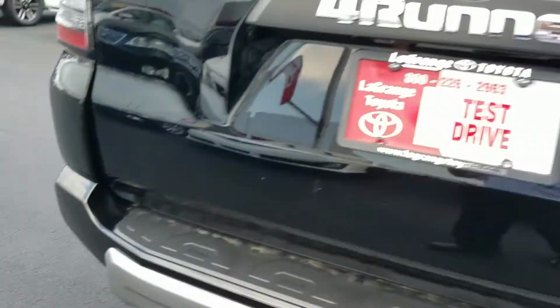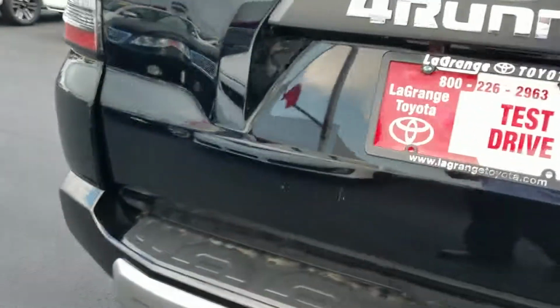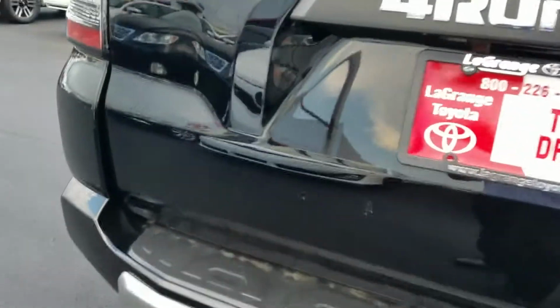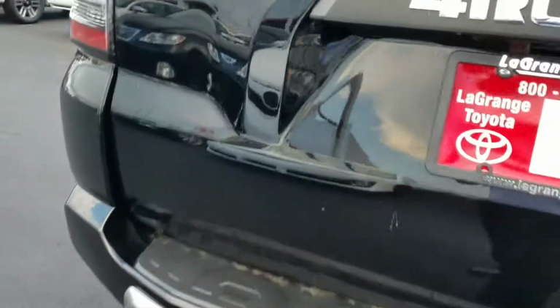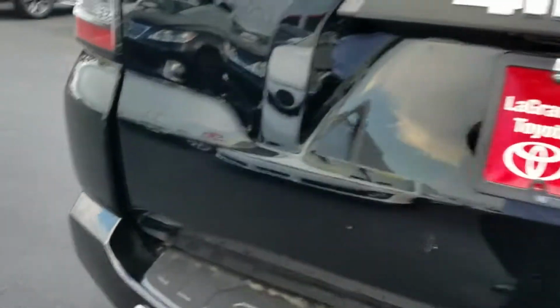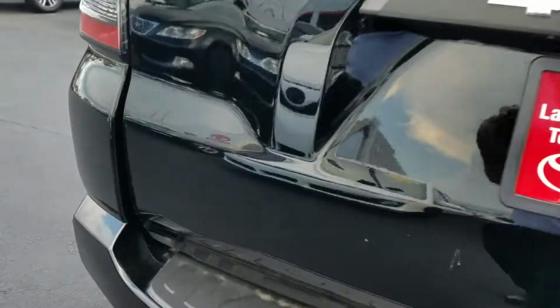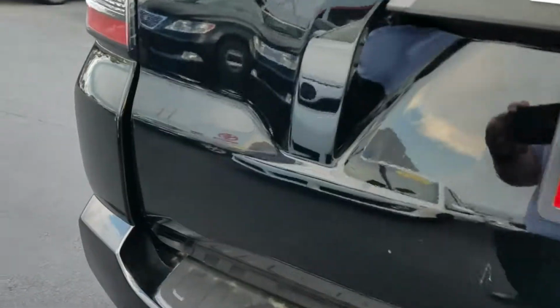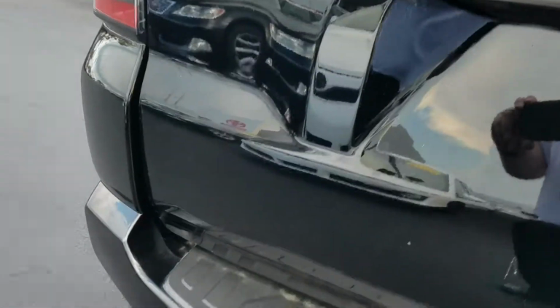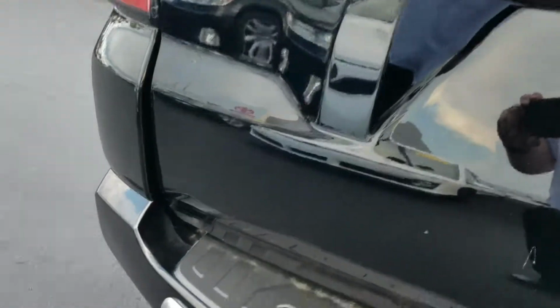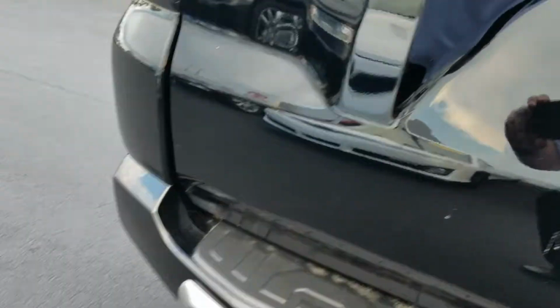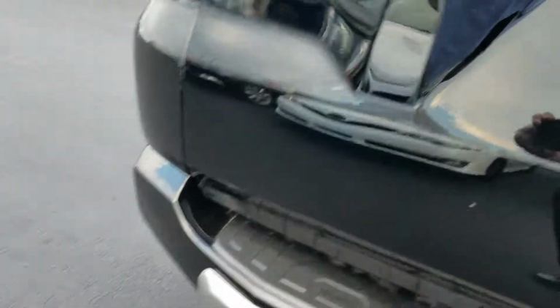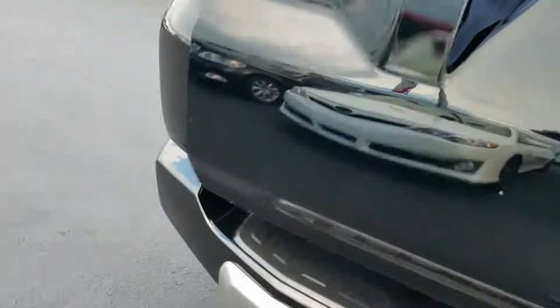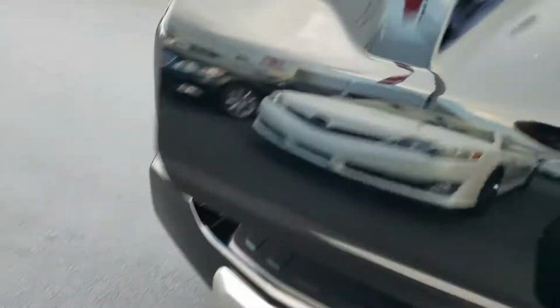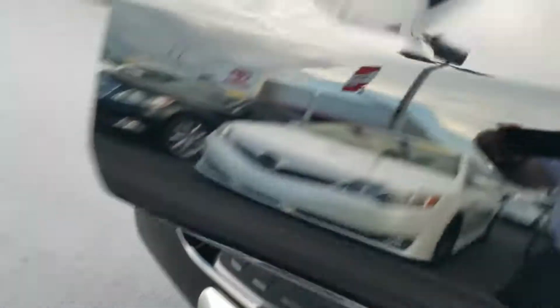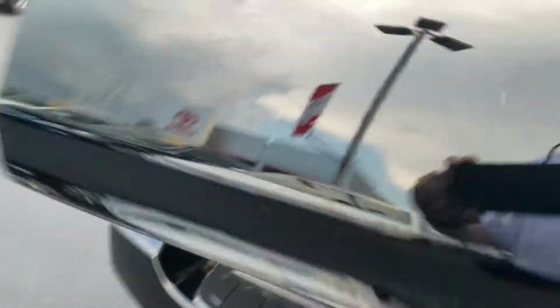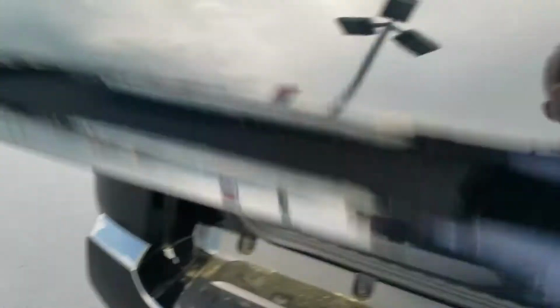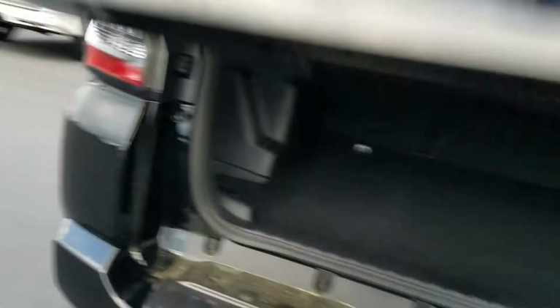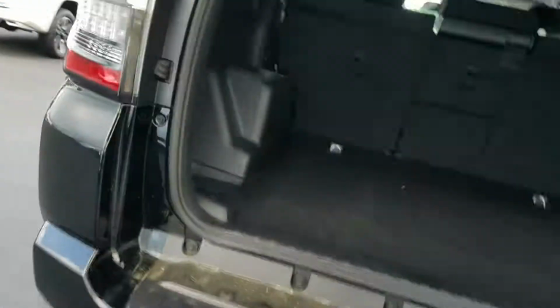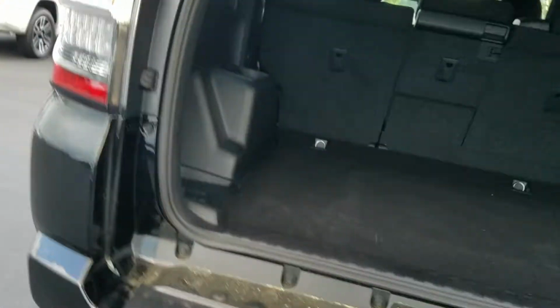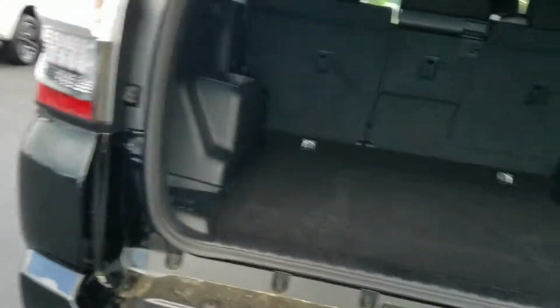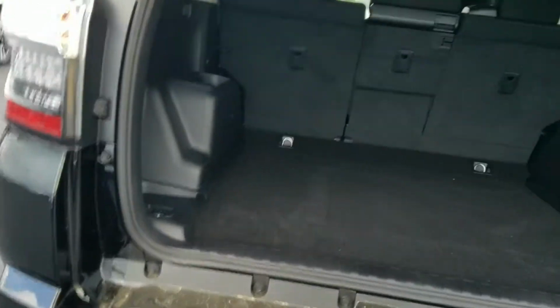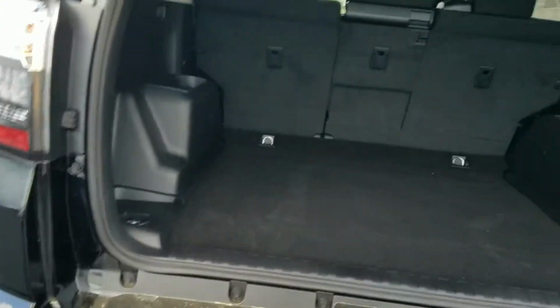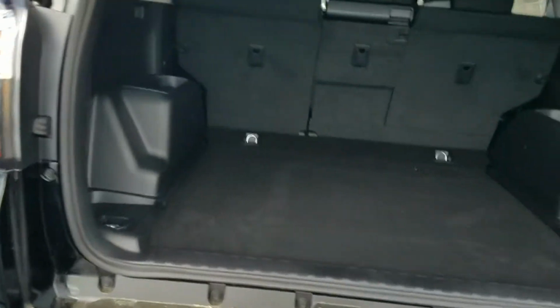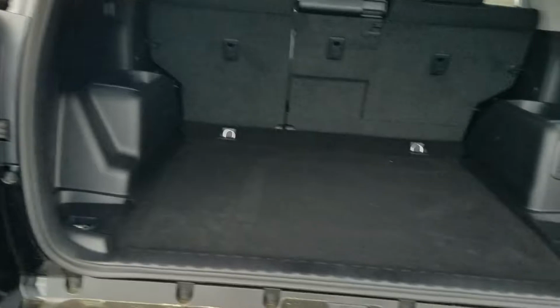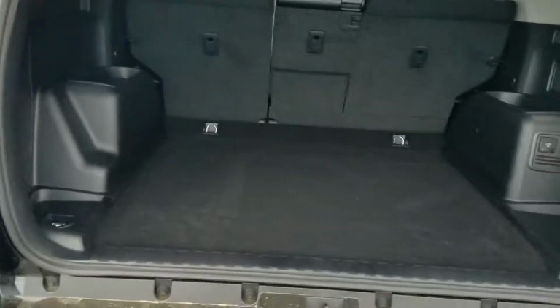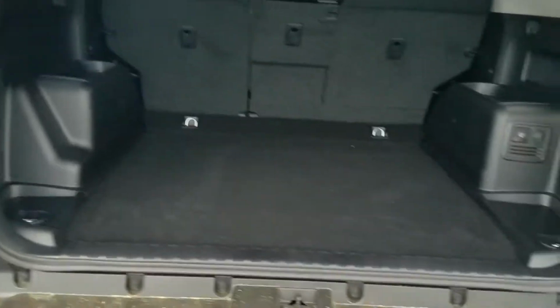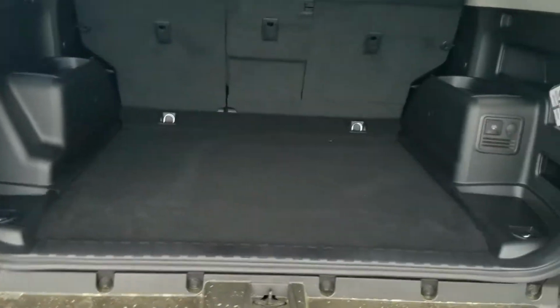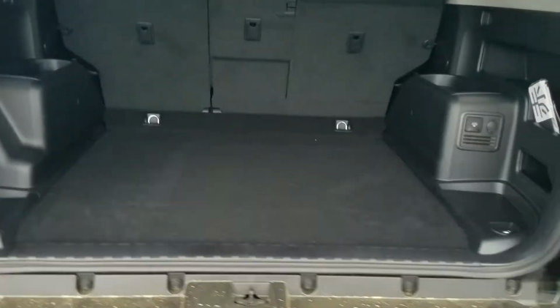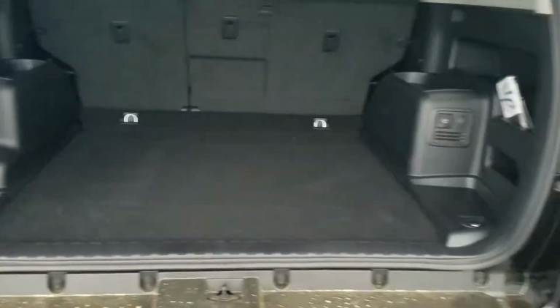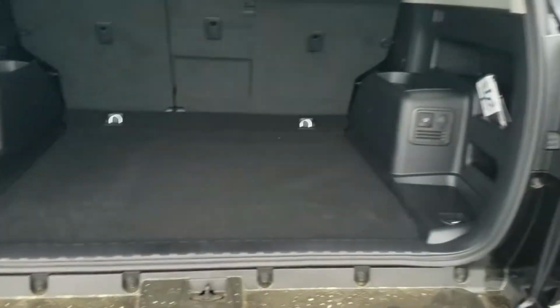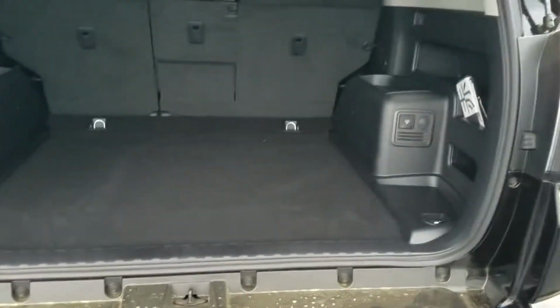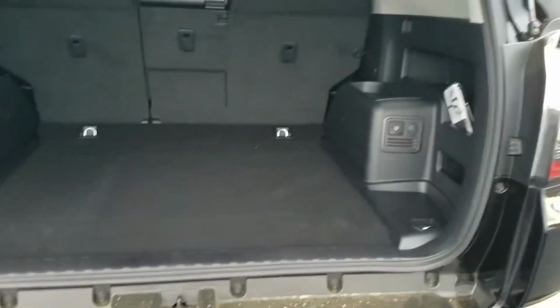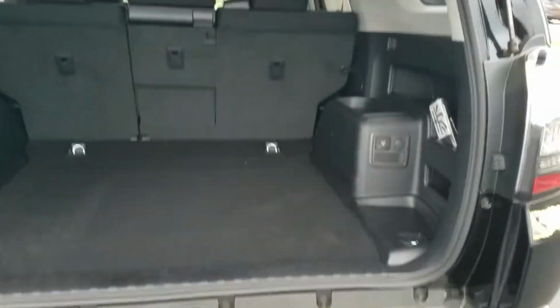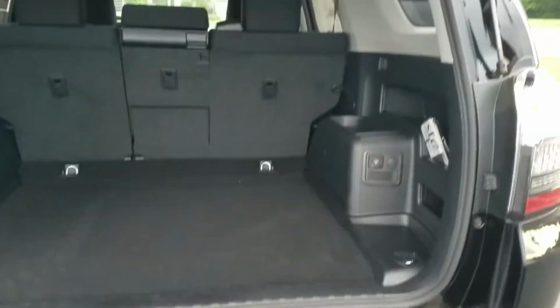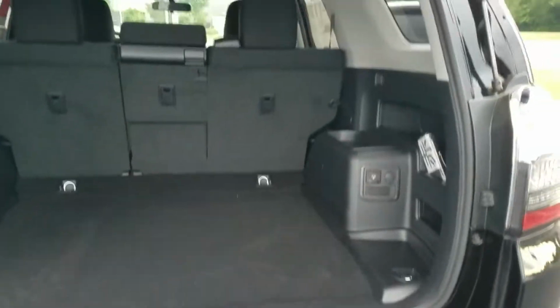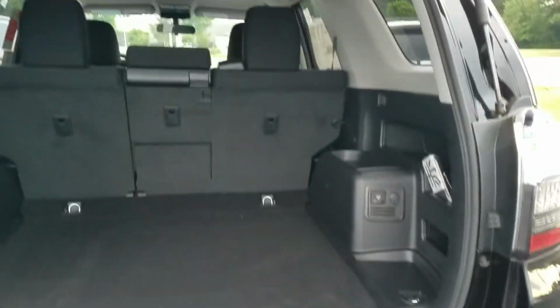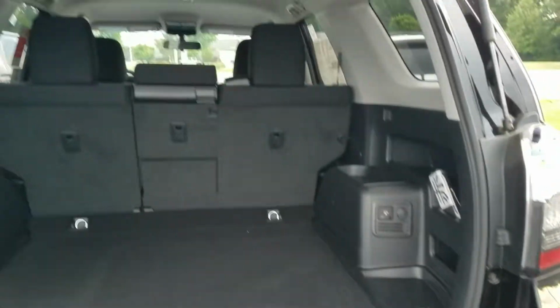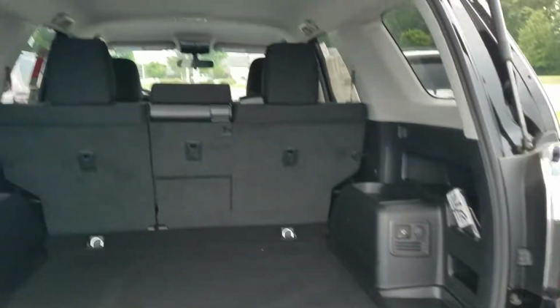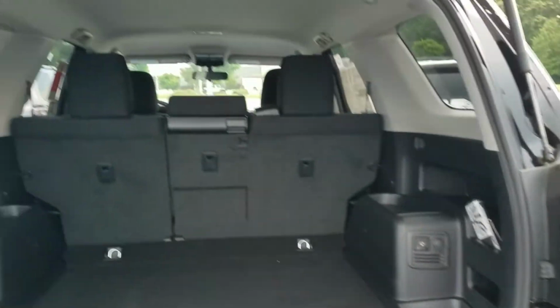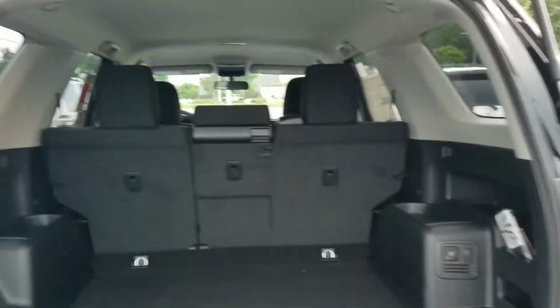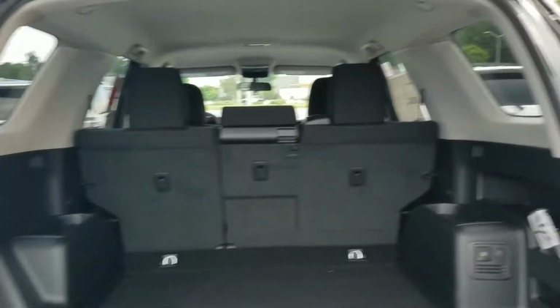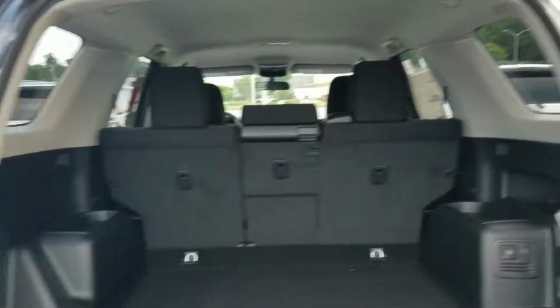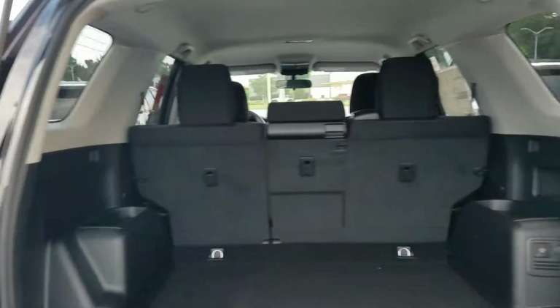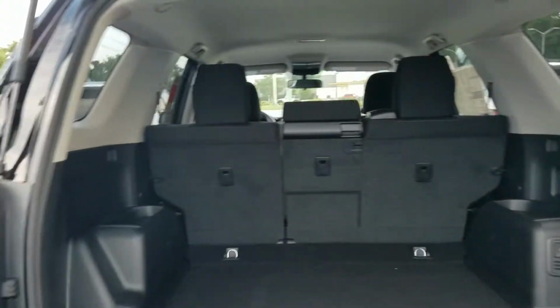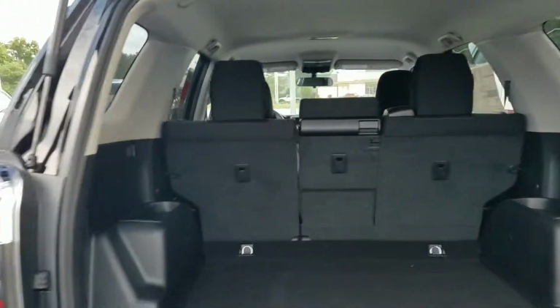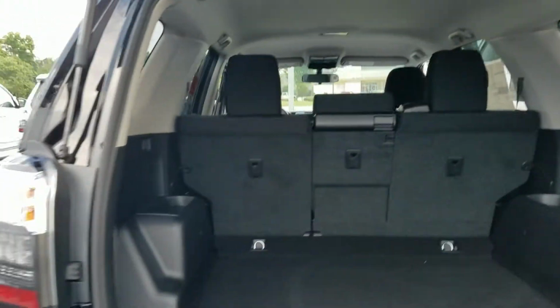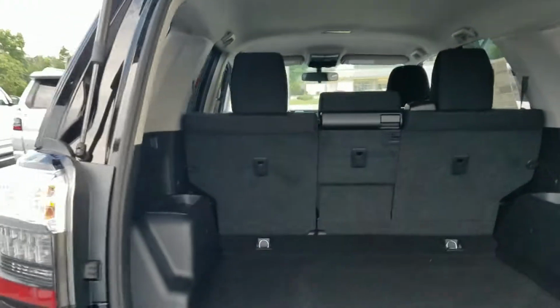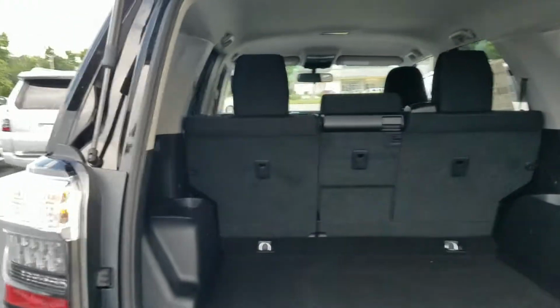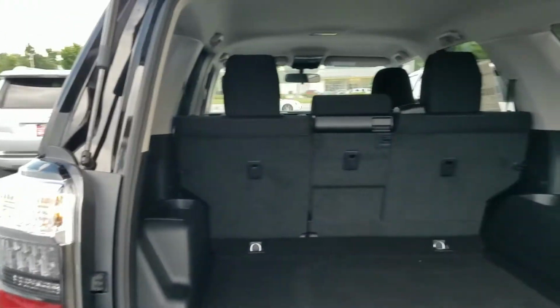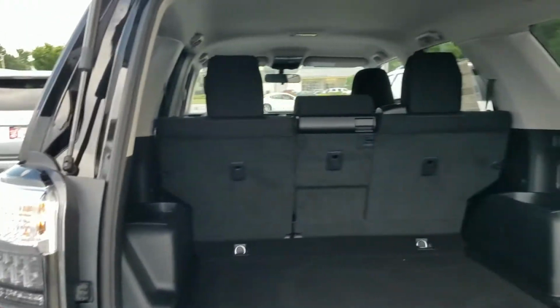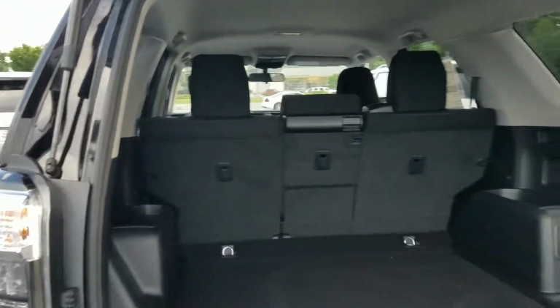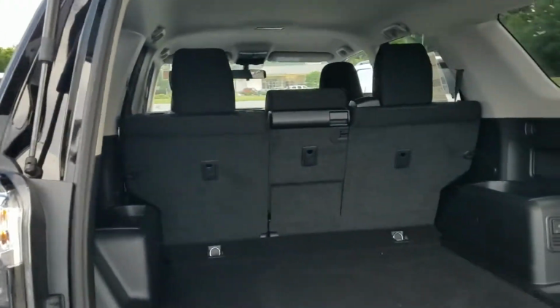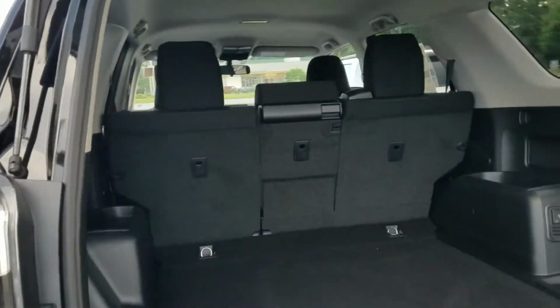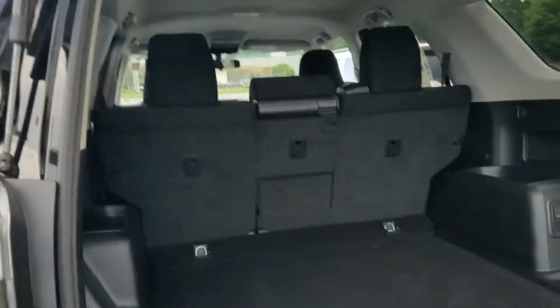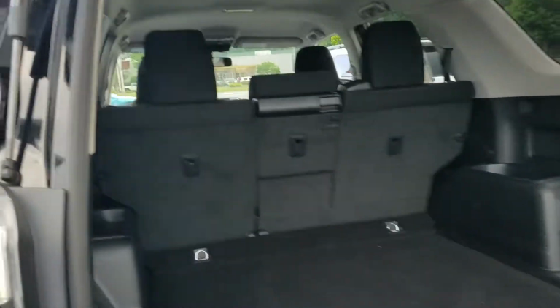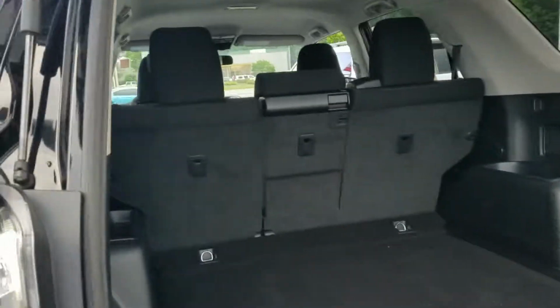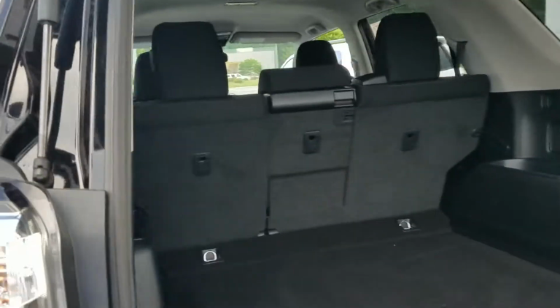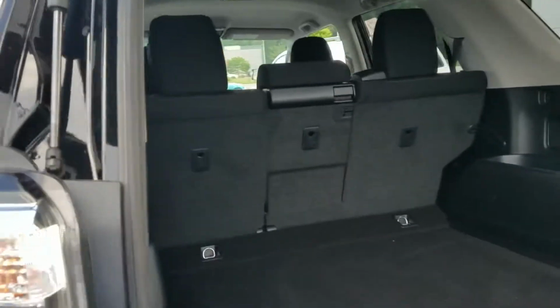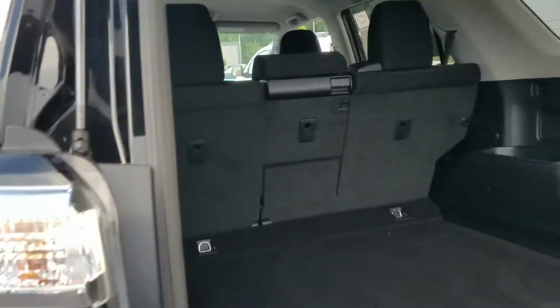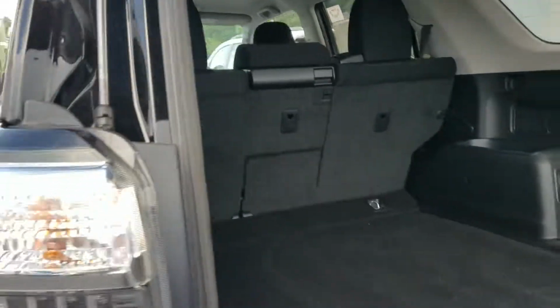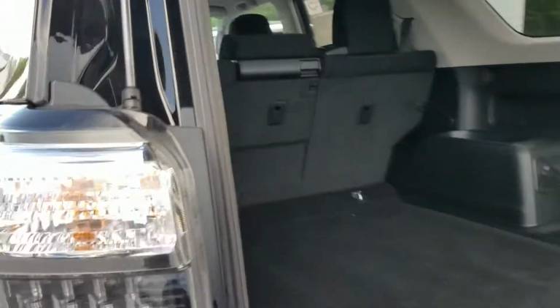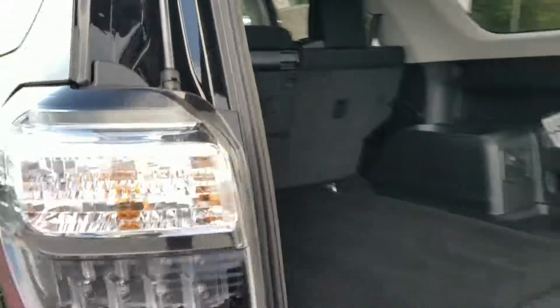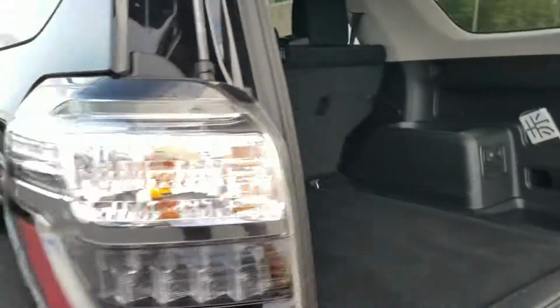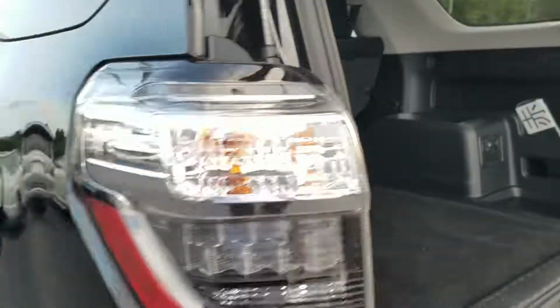You can pop the back open here and let's look at the back. Lots of cargo area. And those seats fold flat as well, Seth.